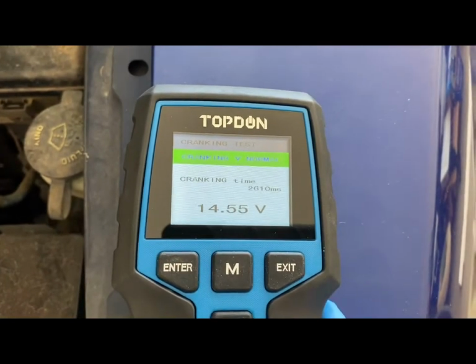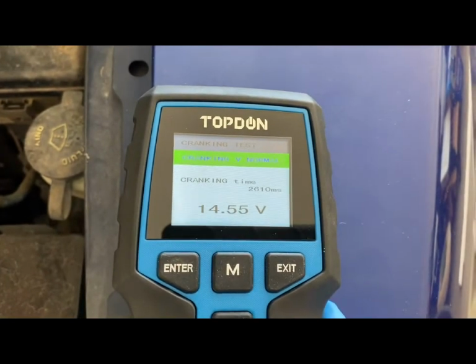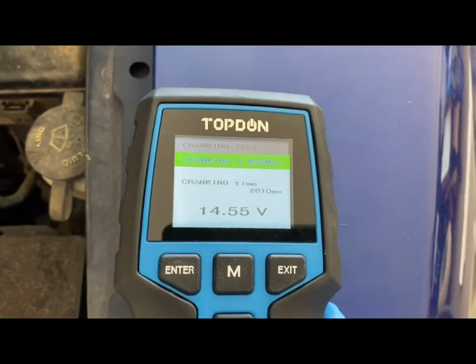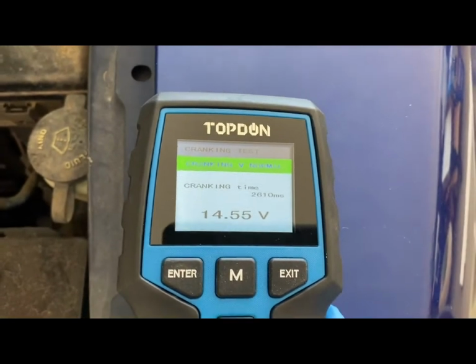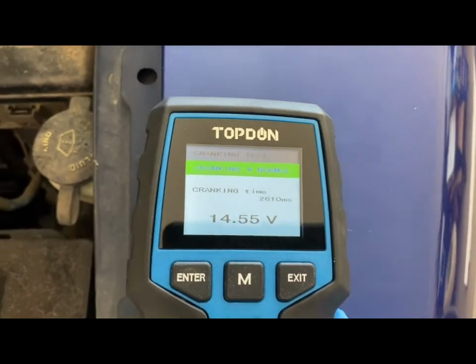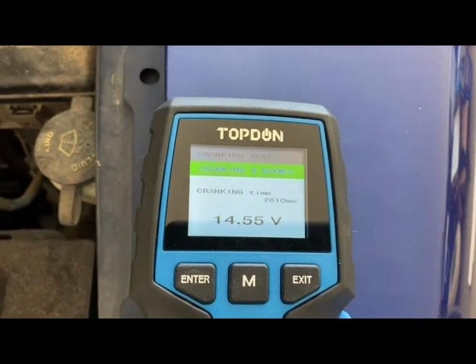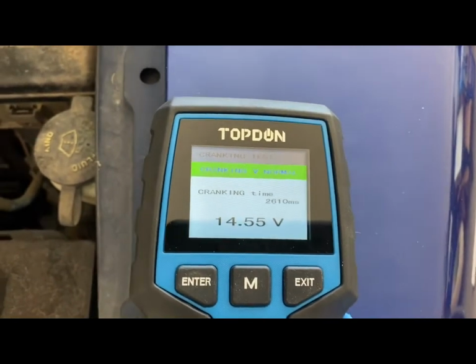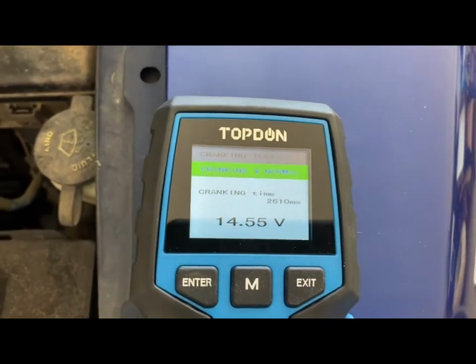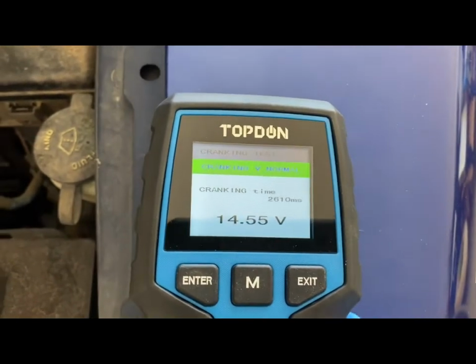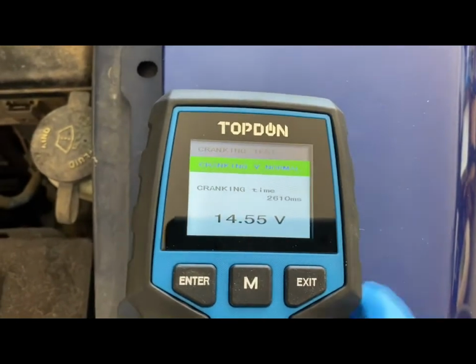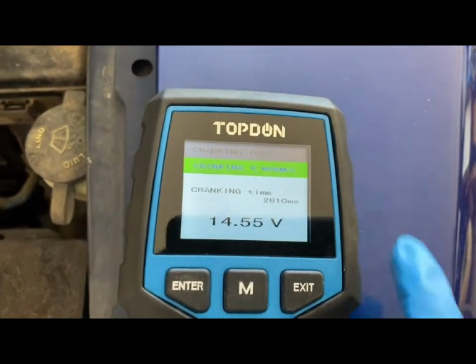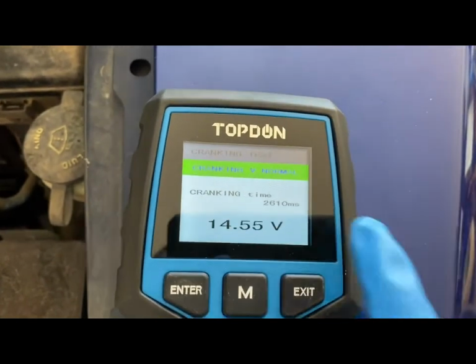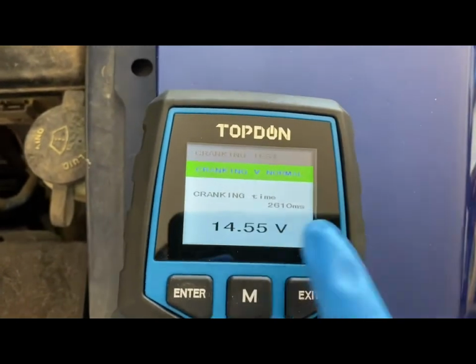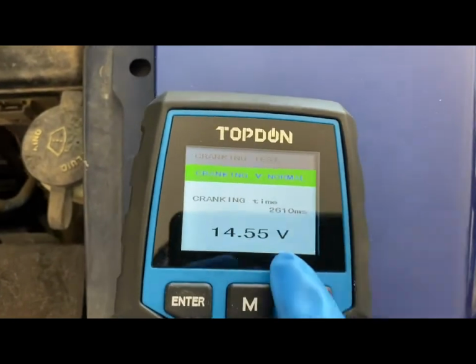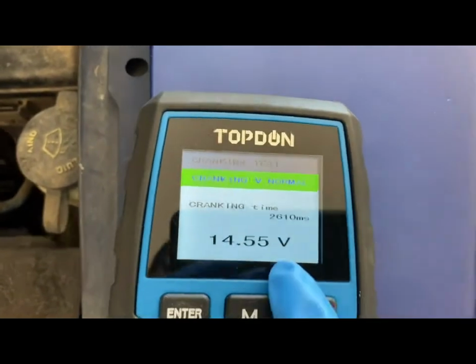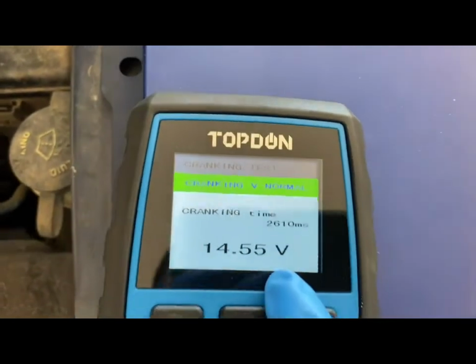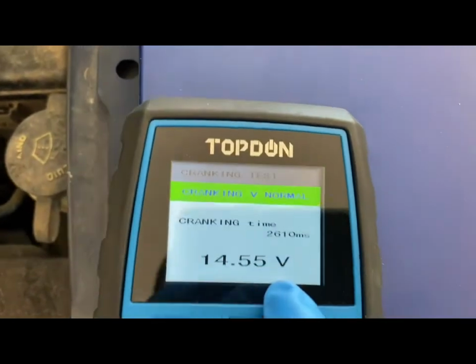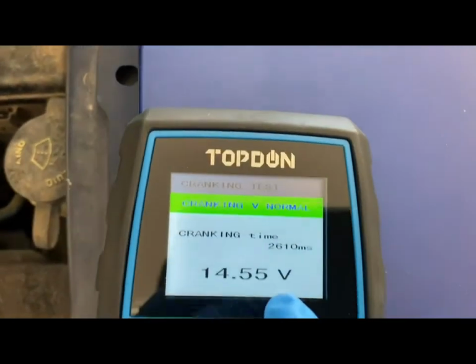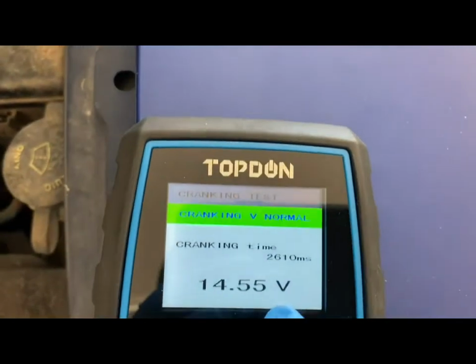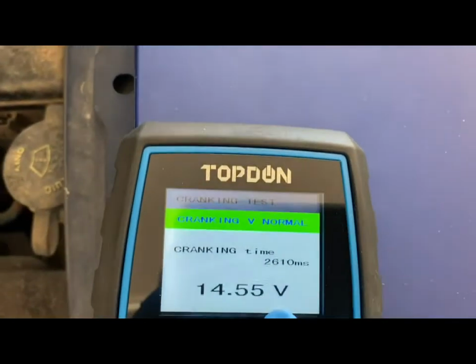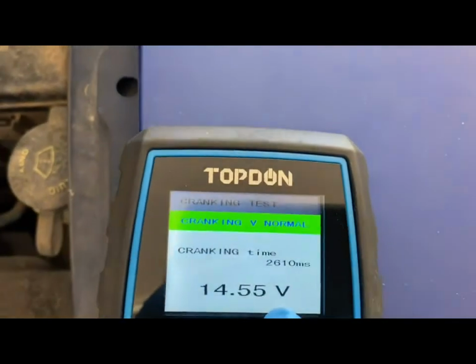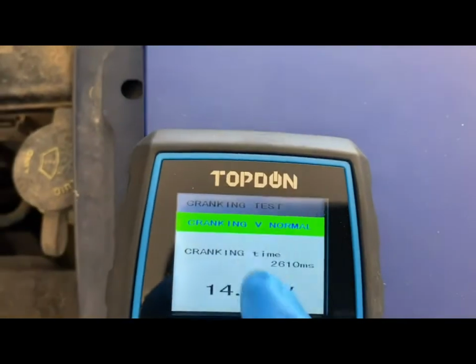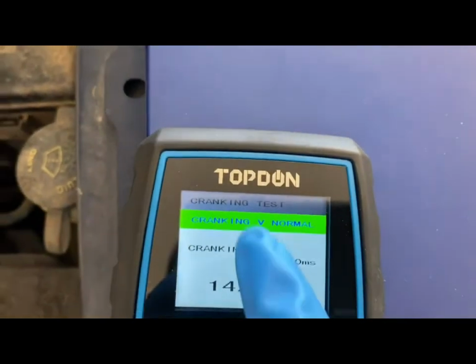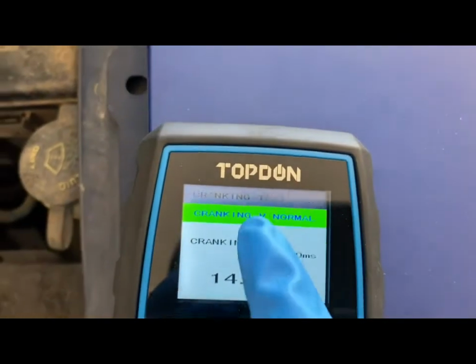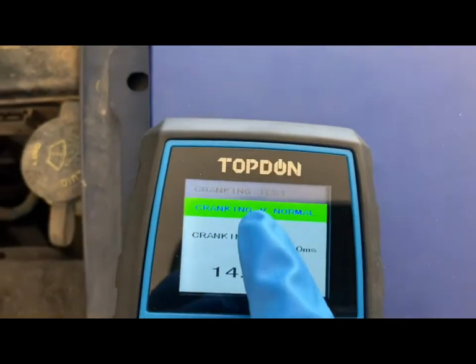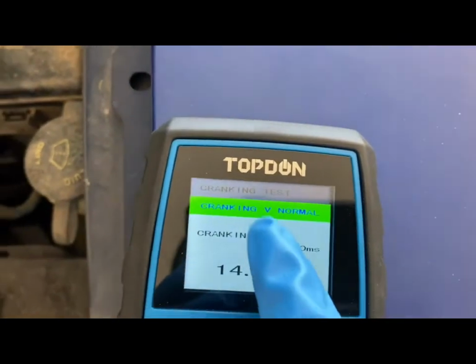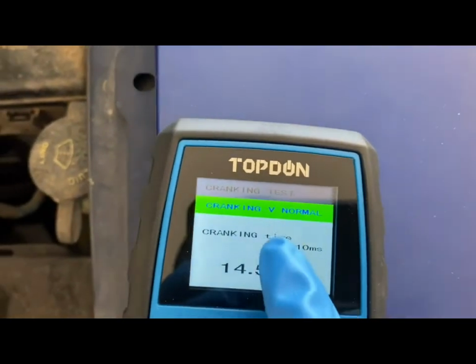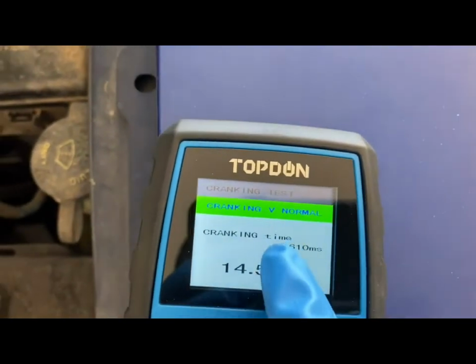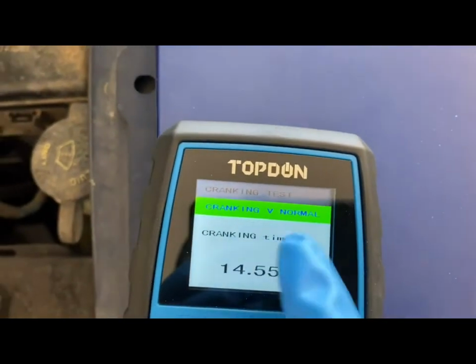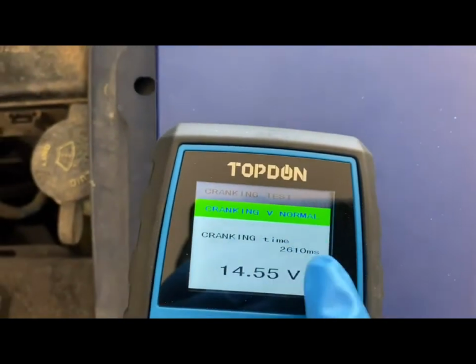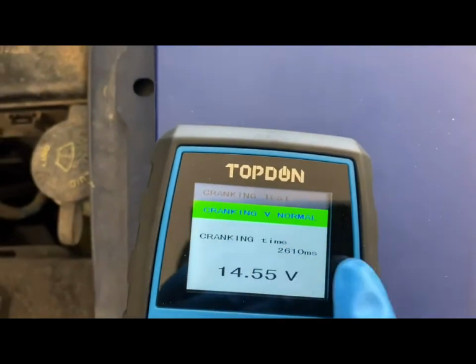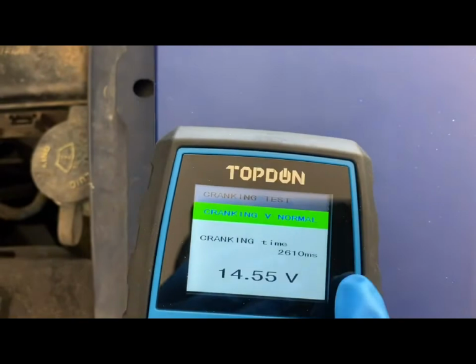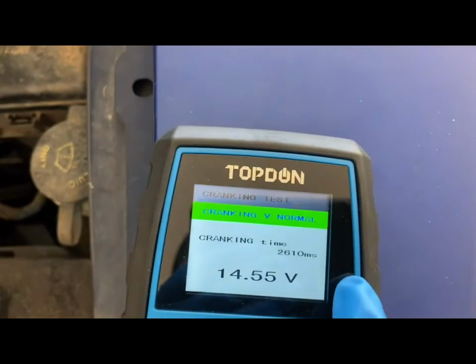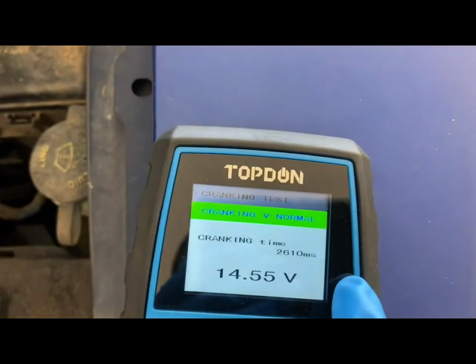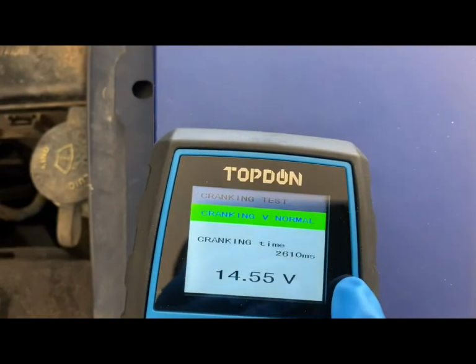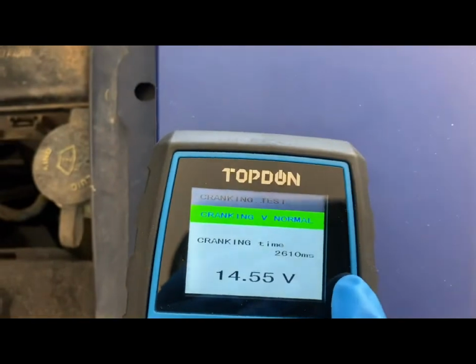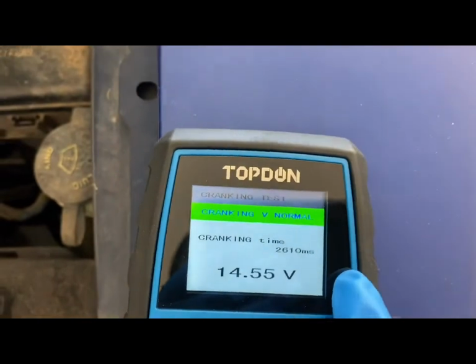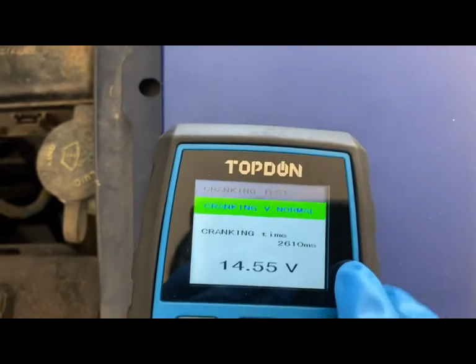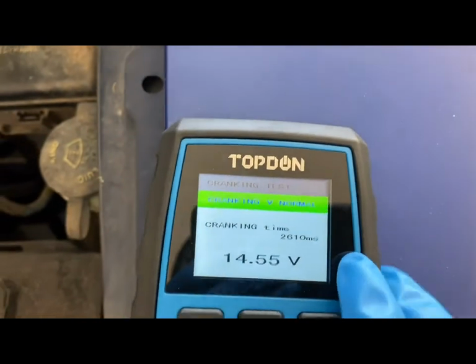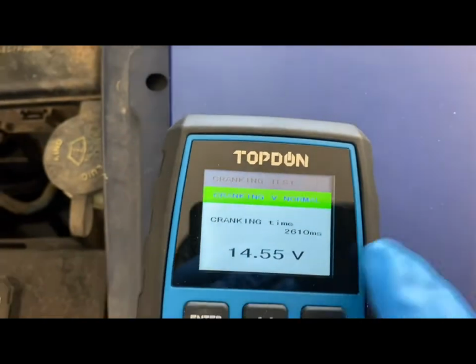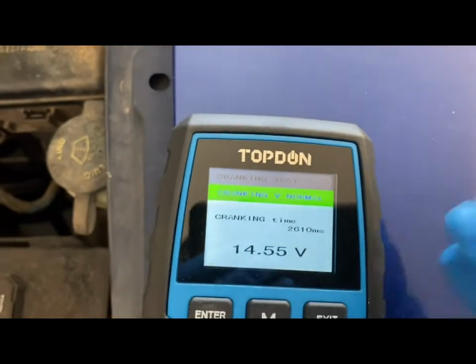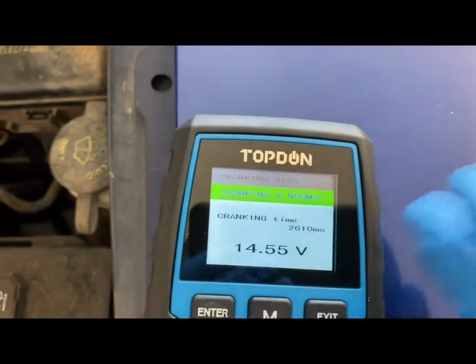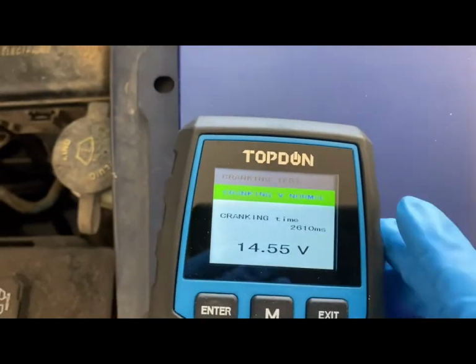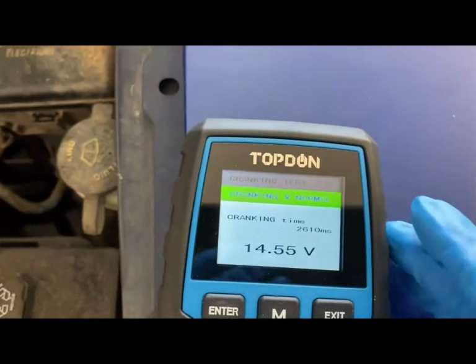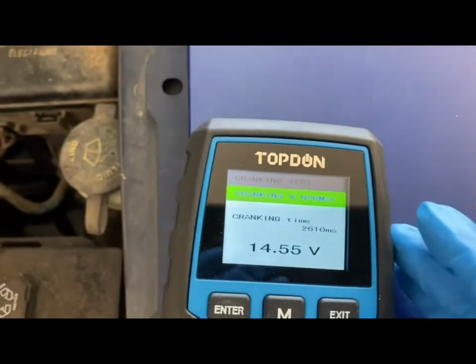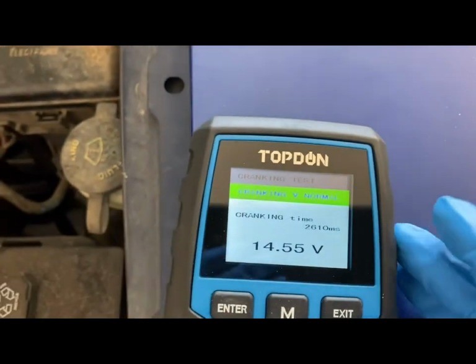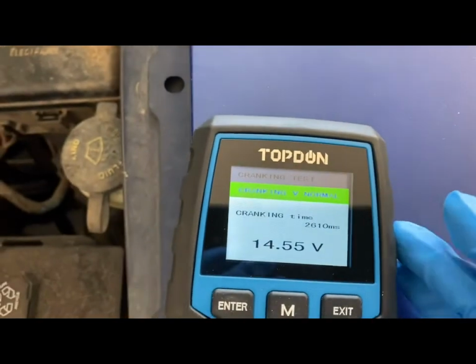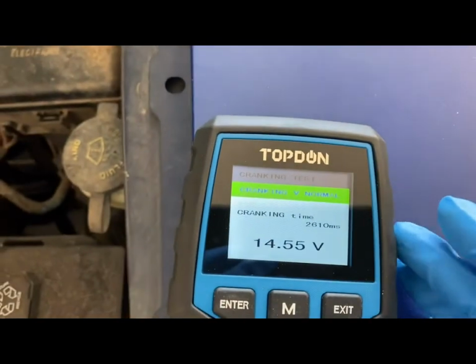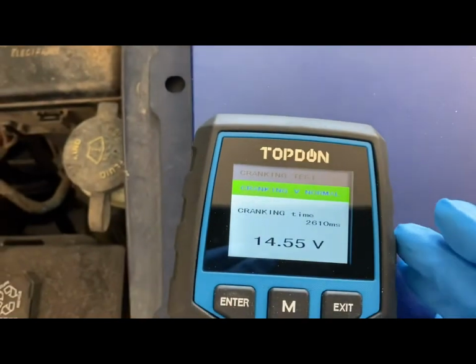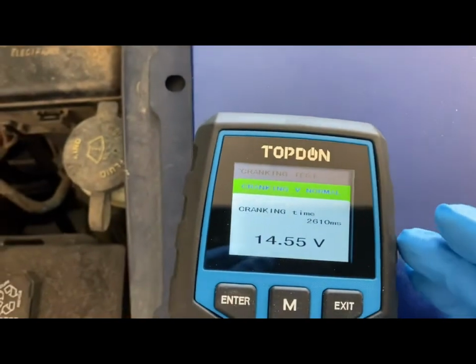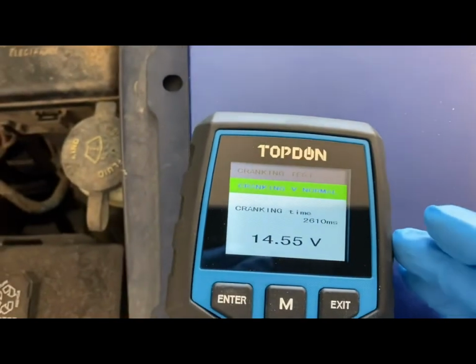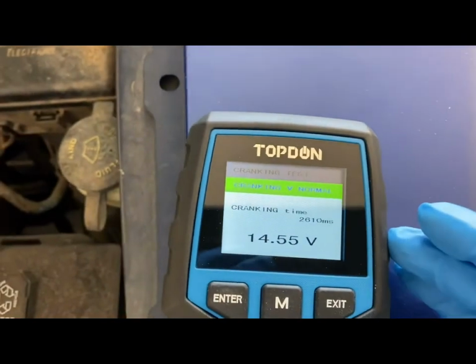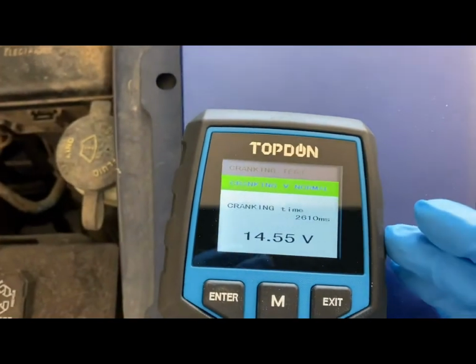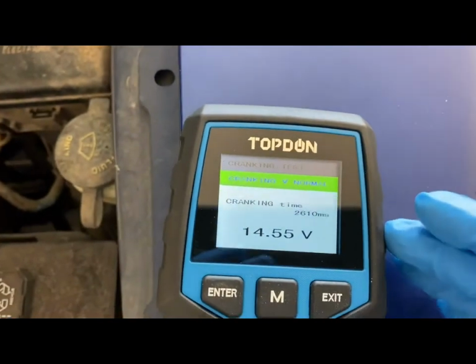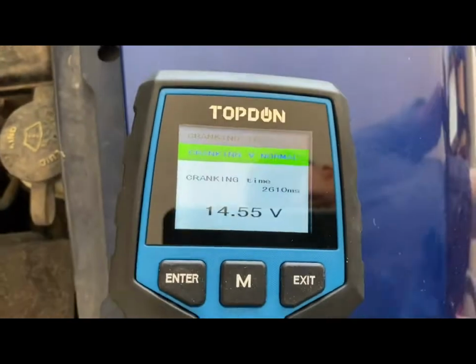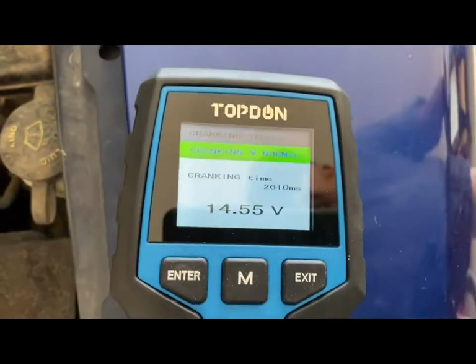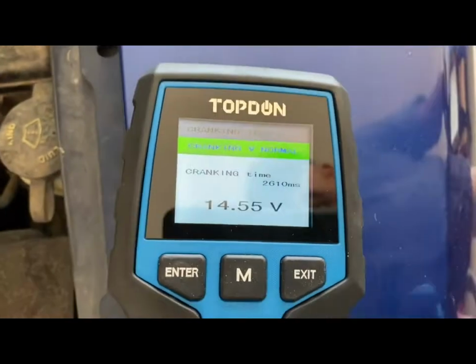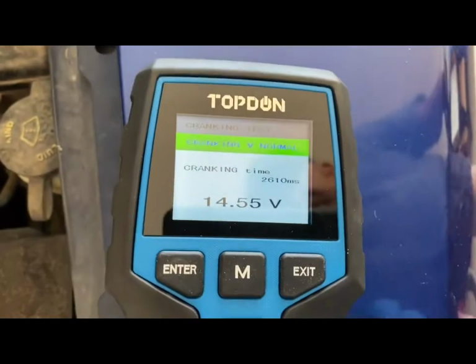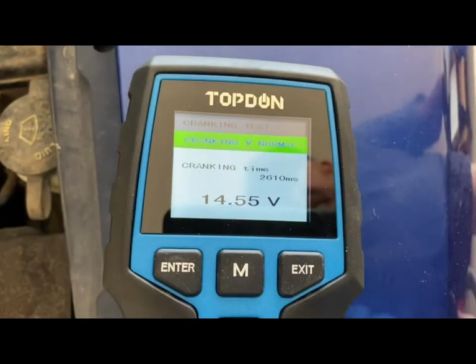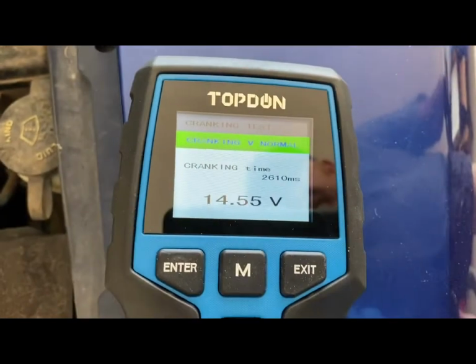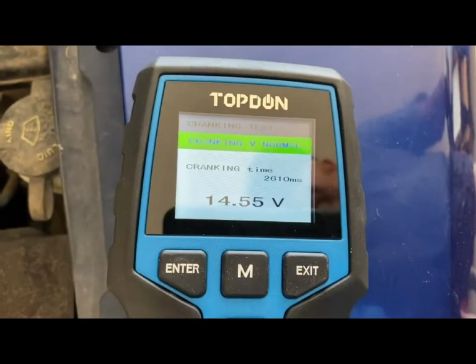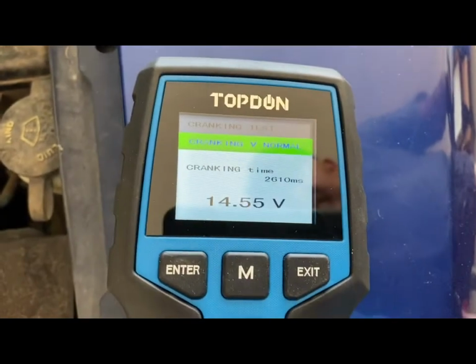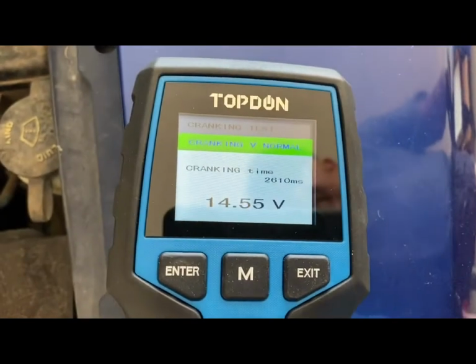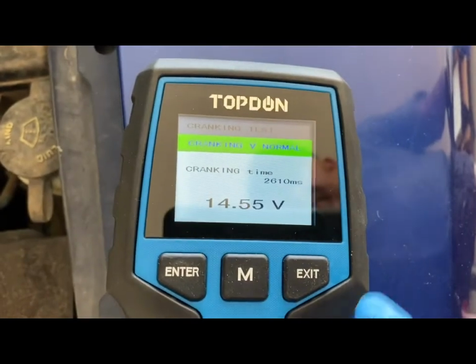It says the cranking voltage is normal and cranking time is good.